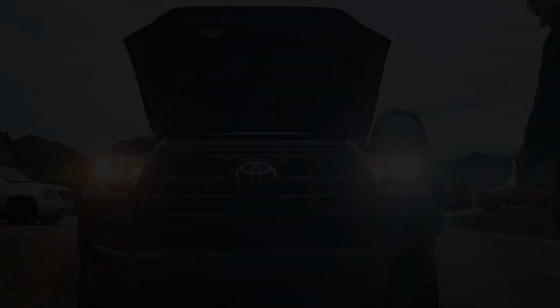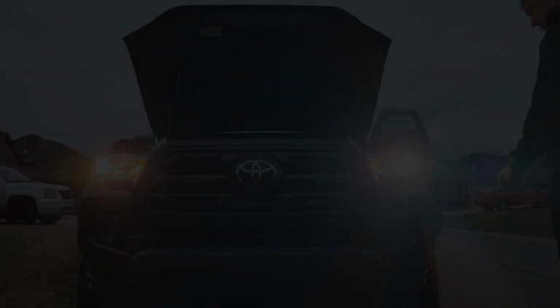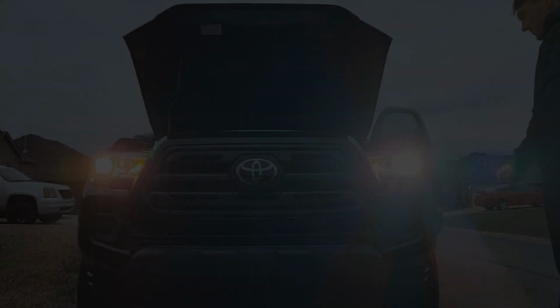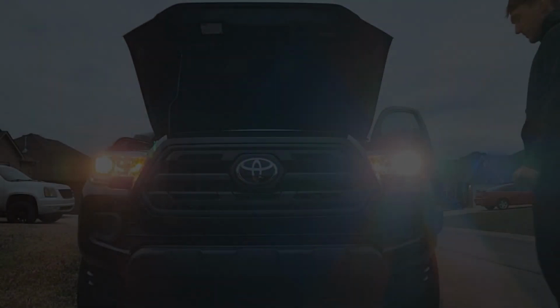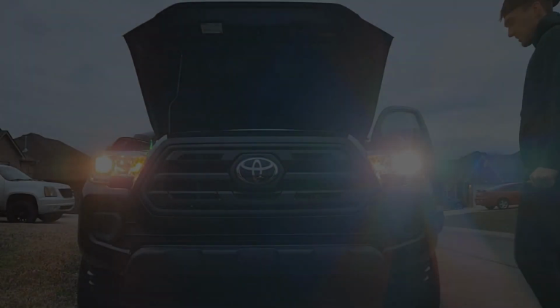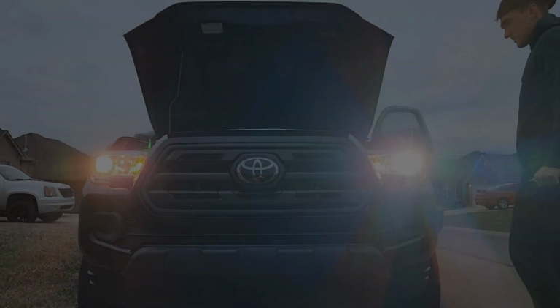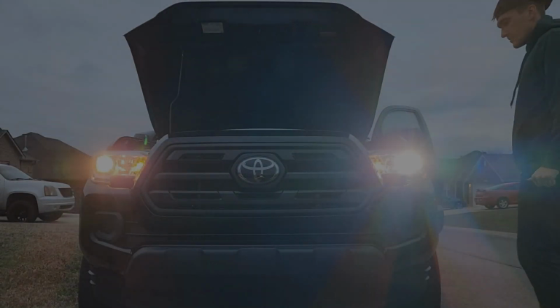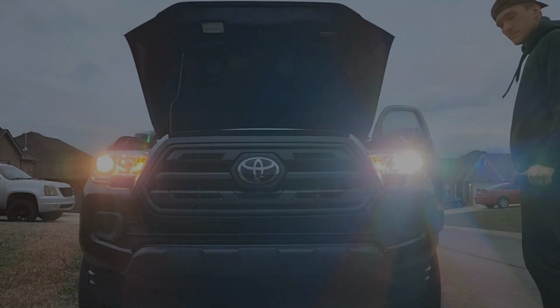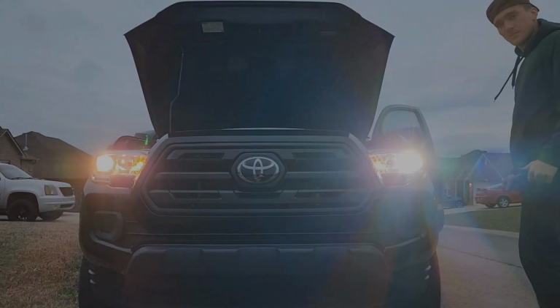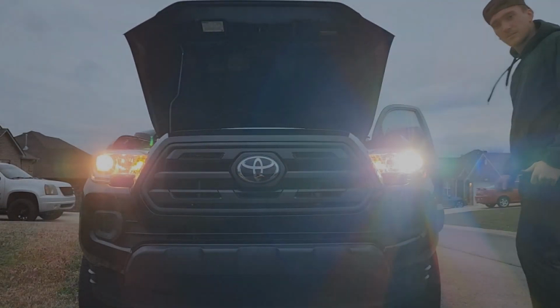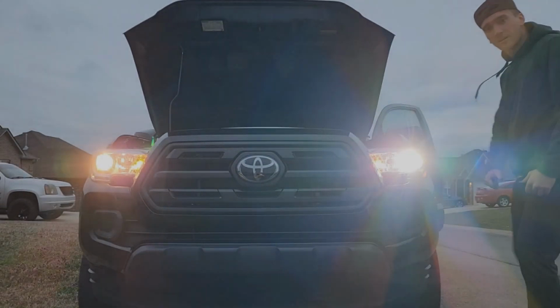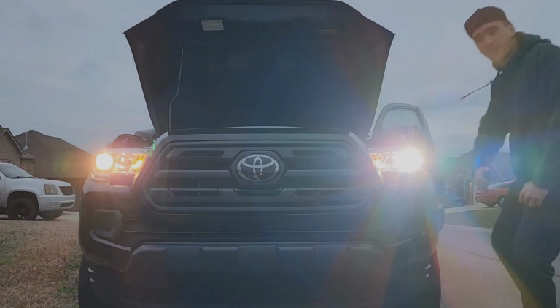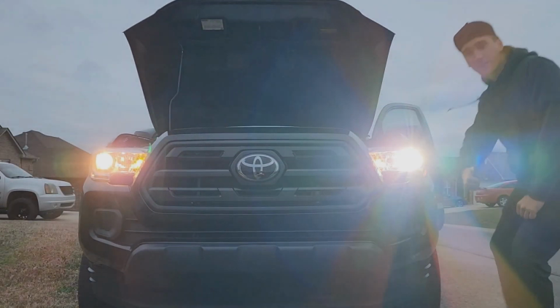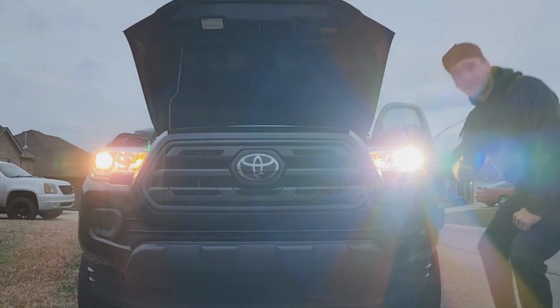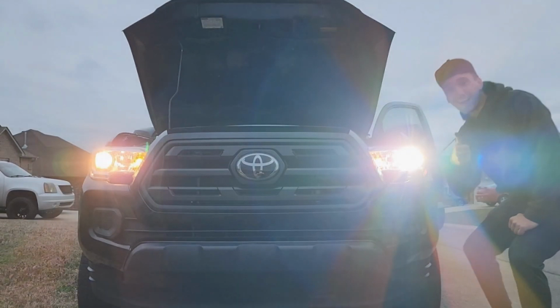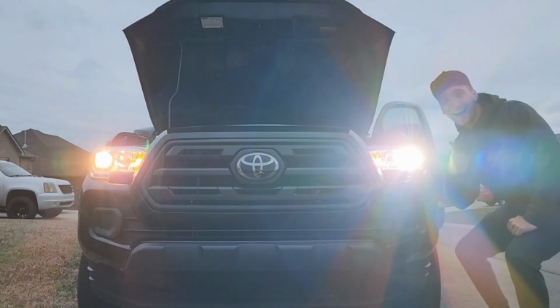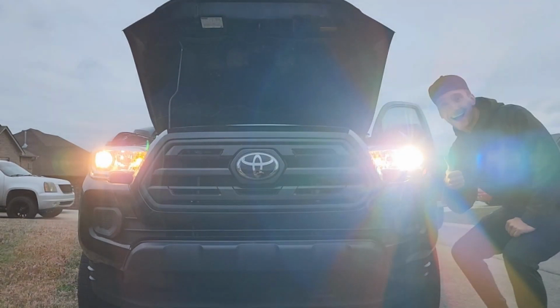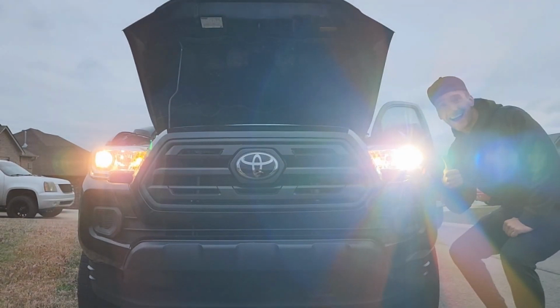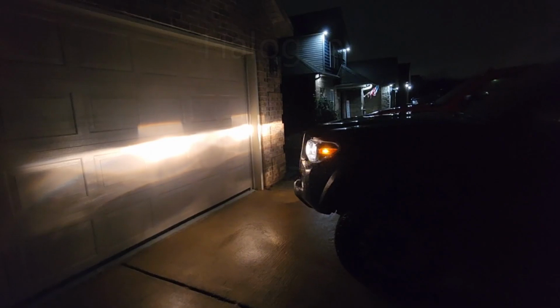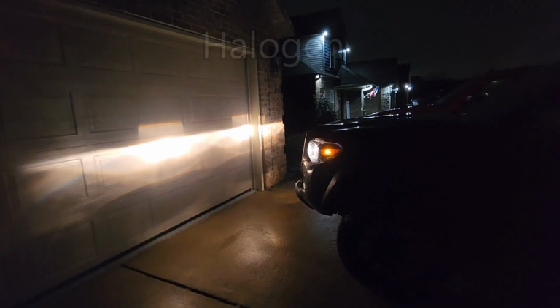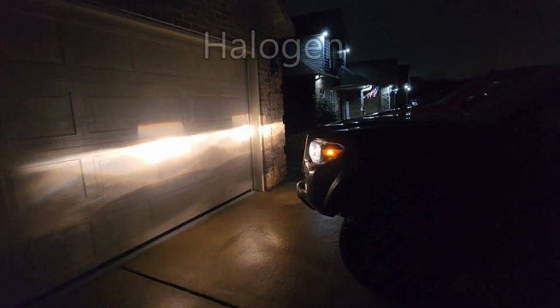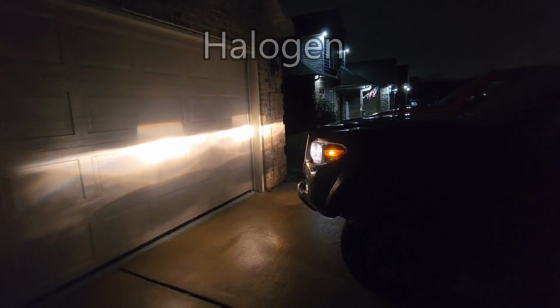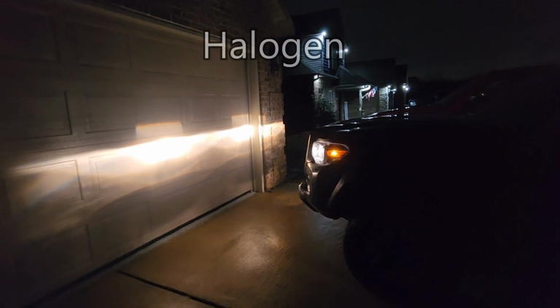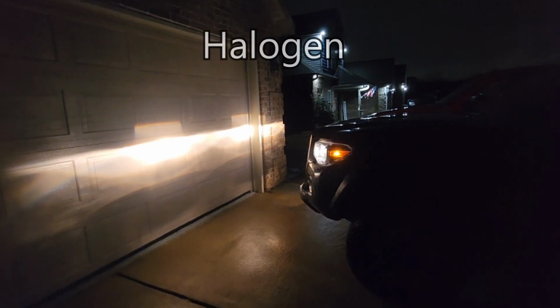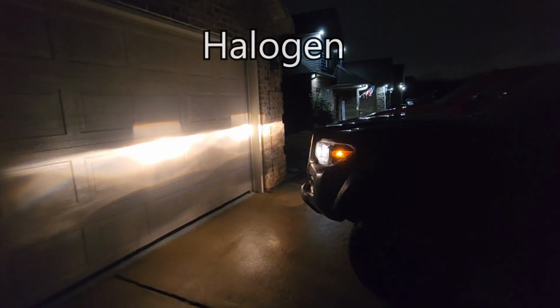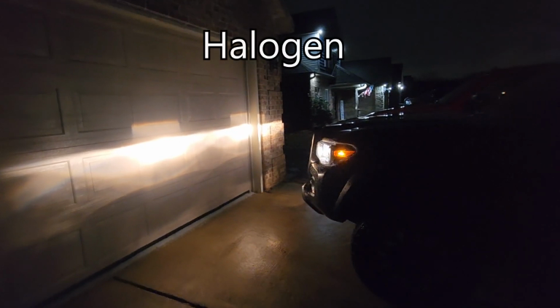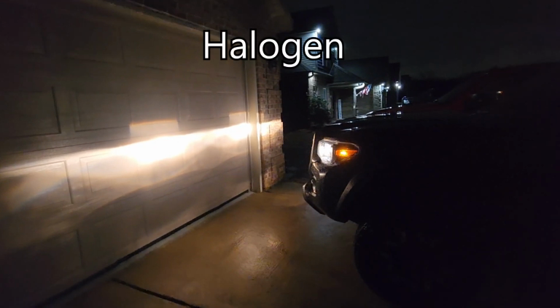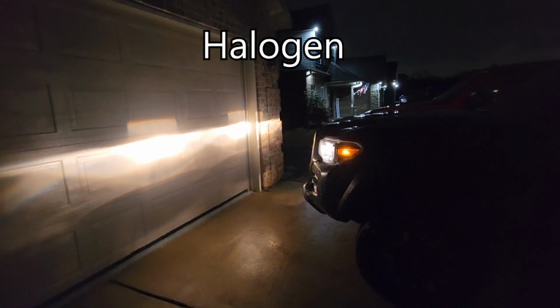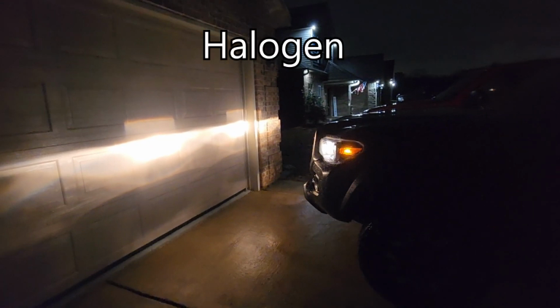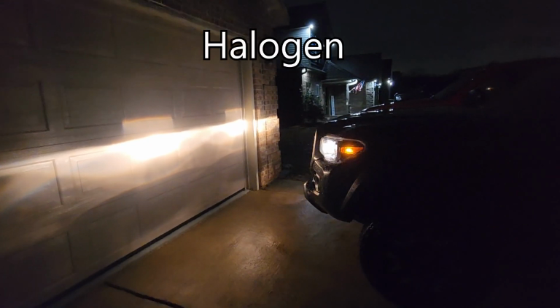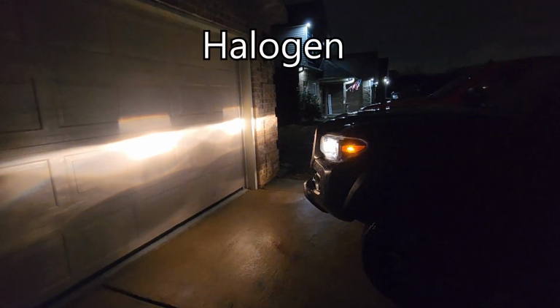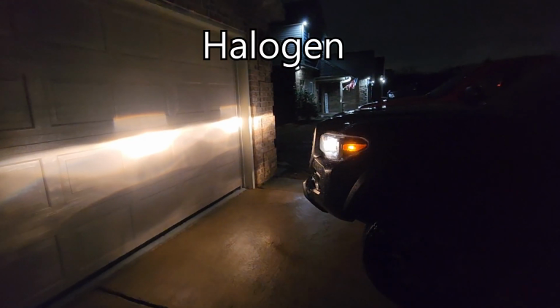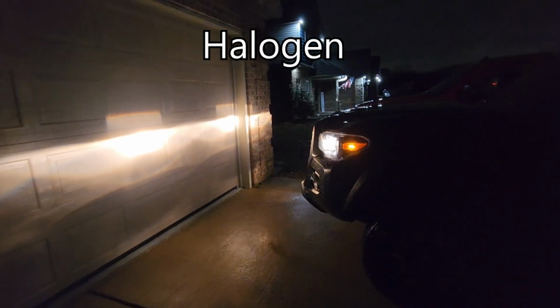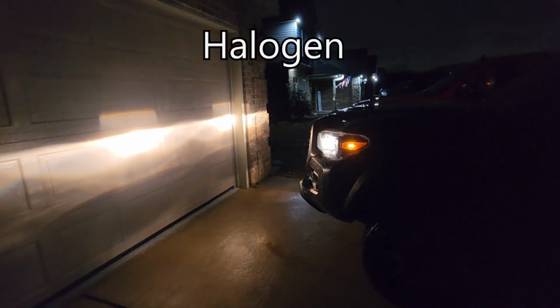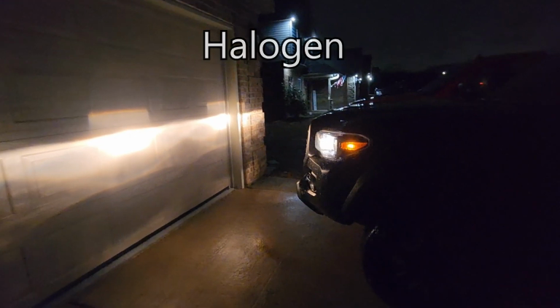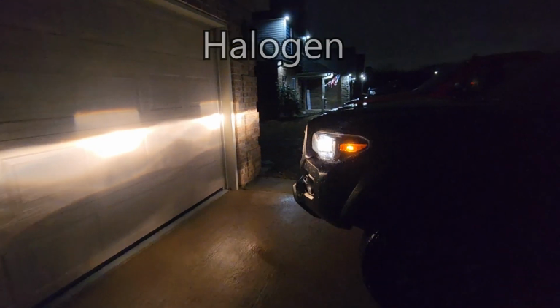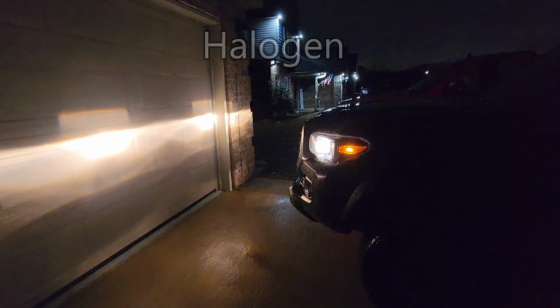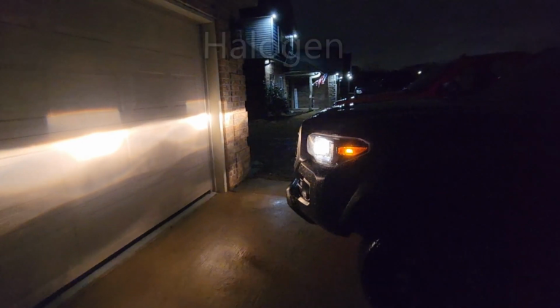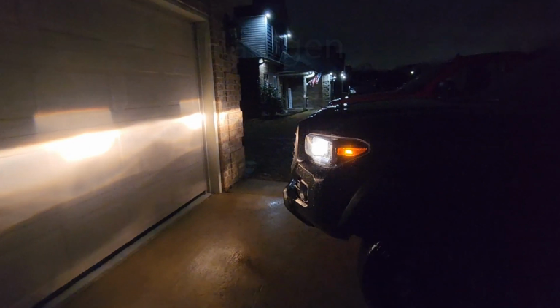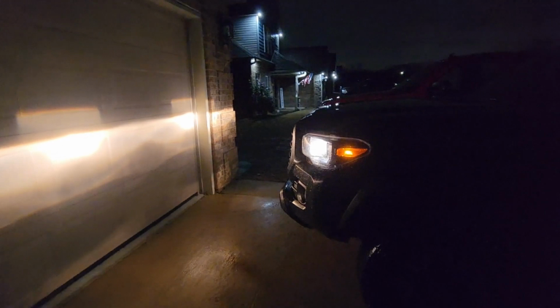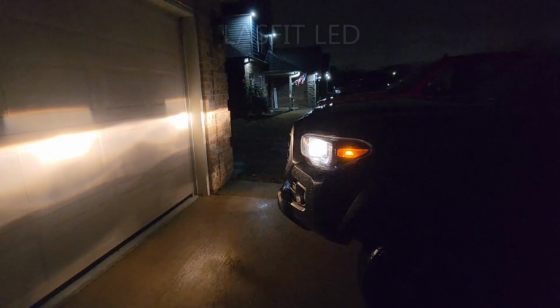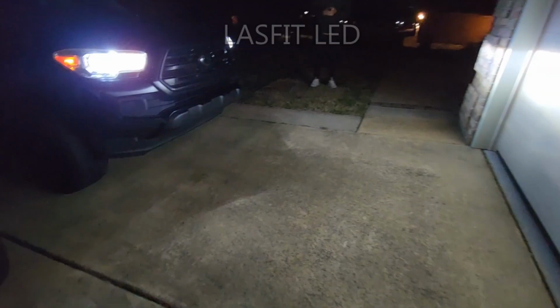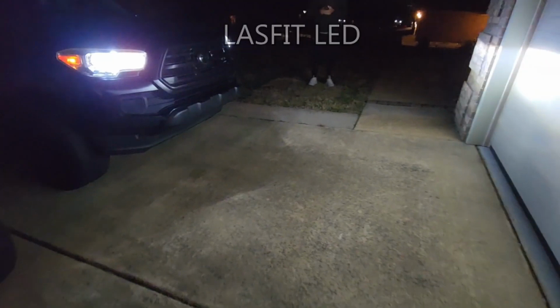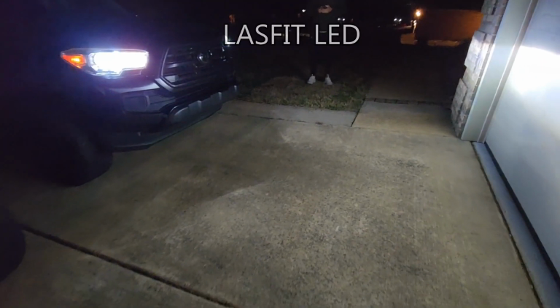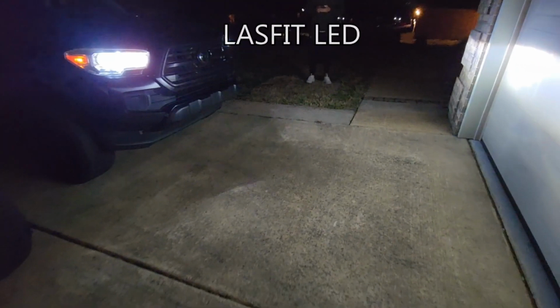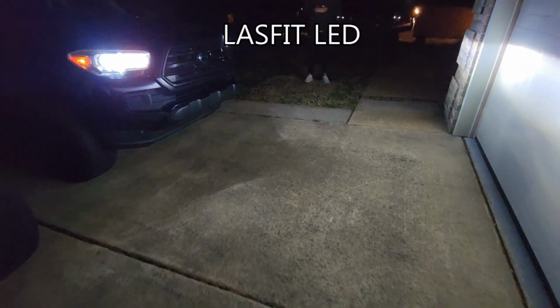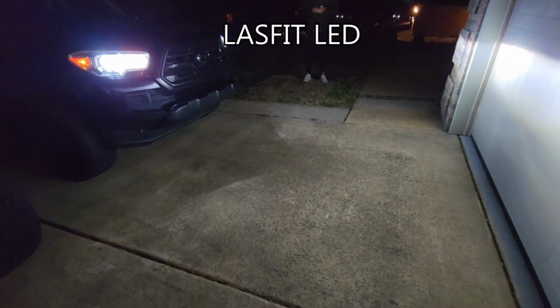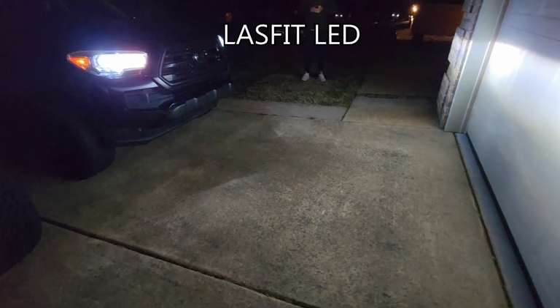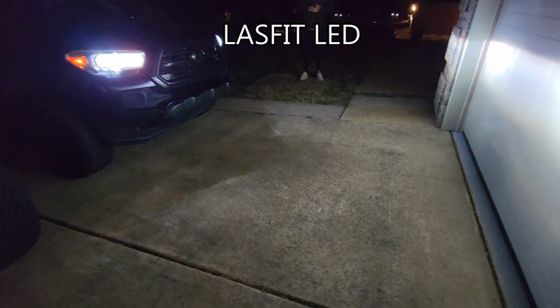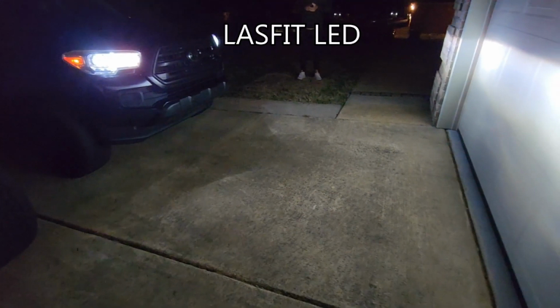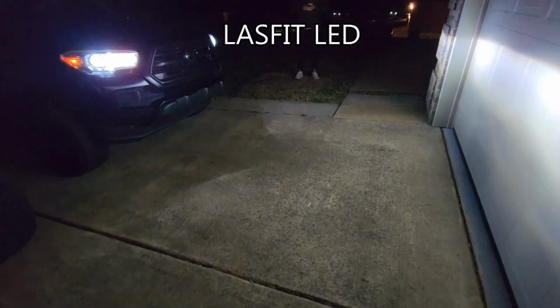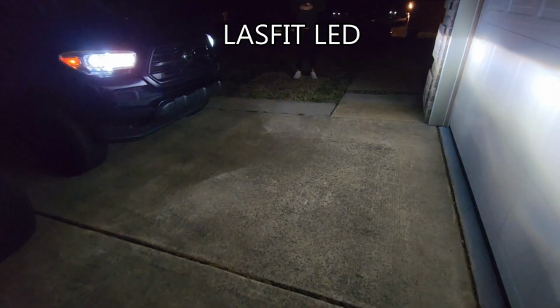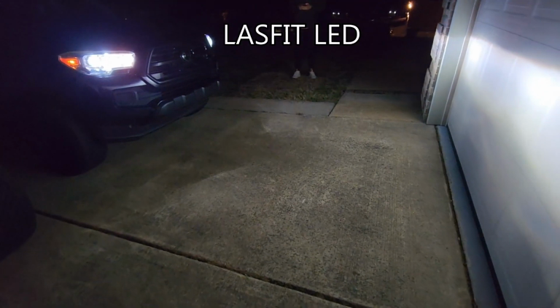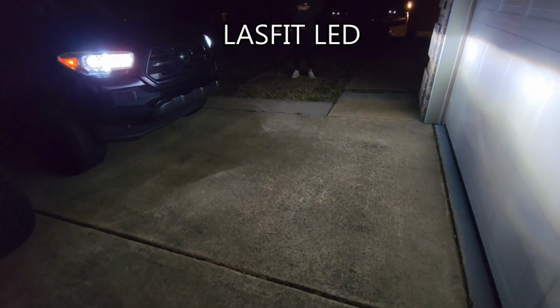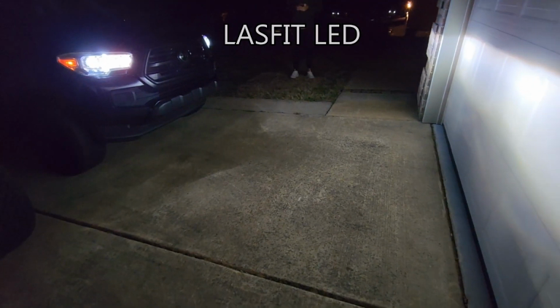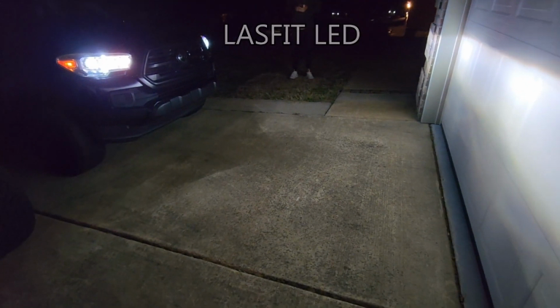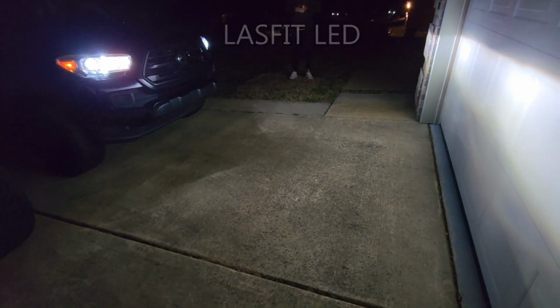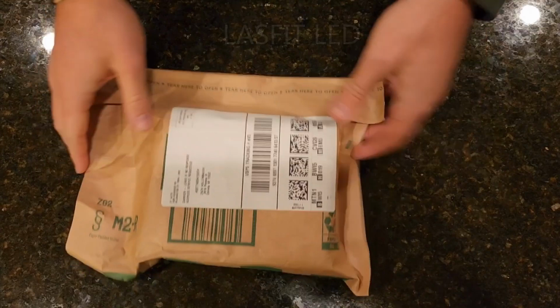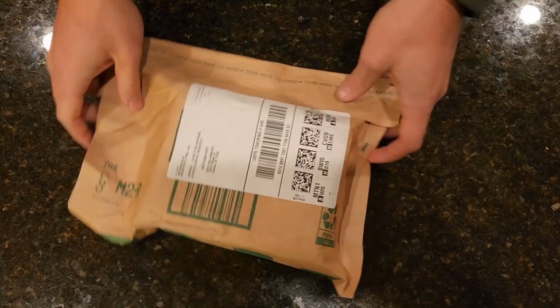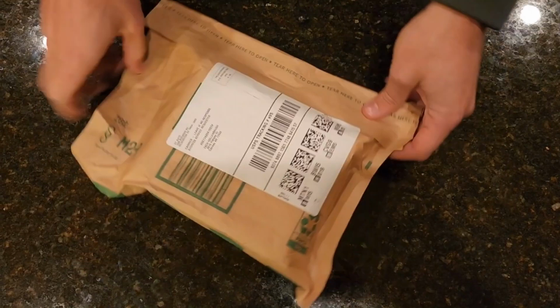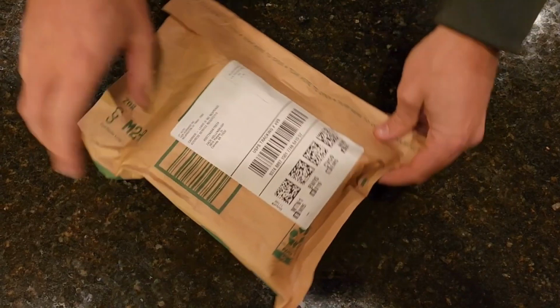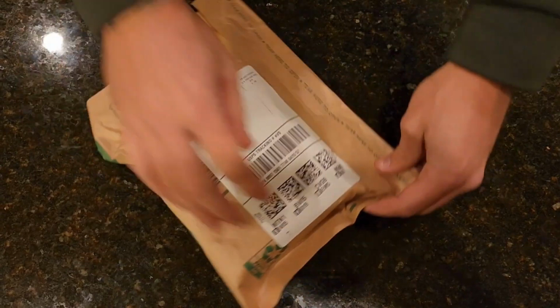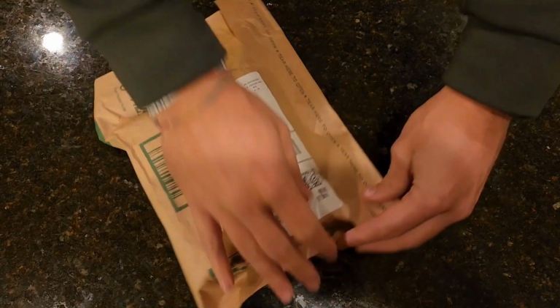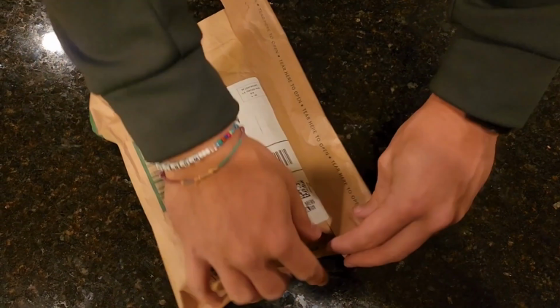Welcome back to the channel guys. In today's video we're going to be taking the old halogen lights out of the Tacoma and replacing them with these nice LEDs.